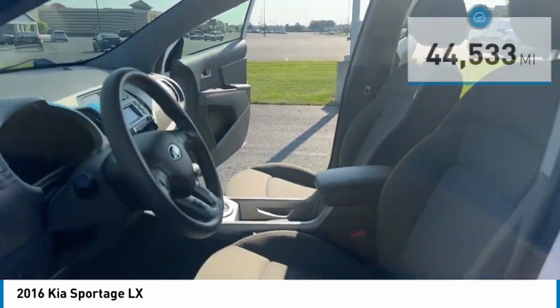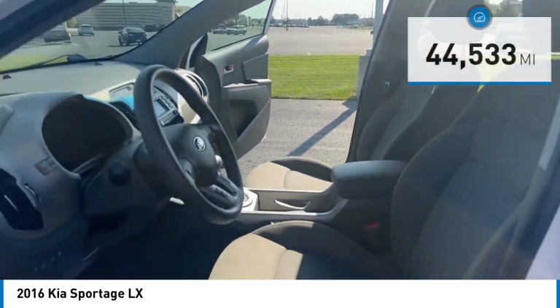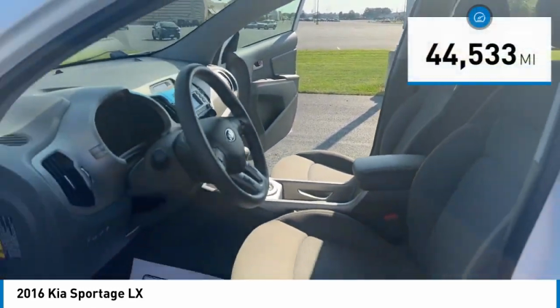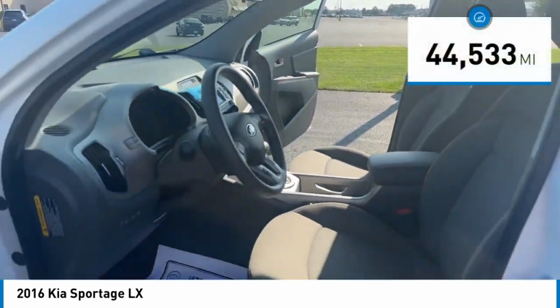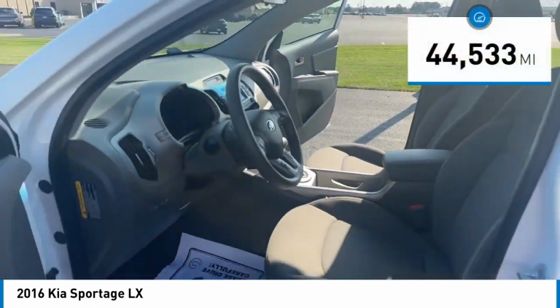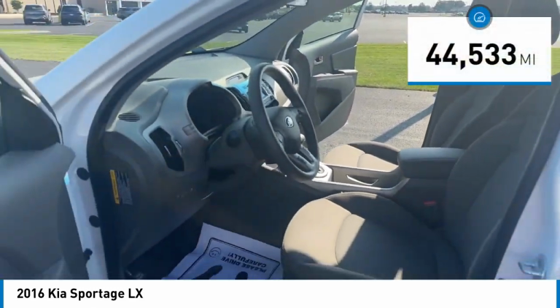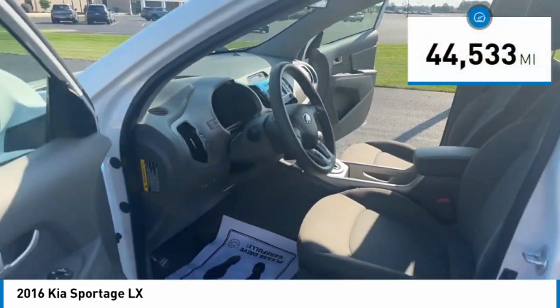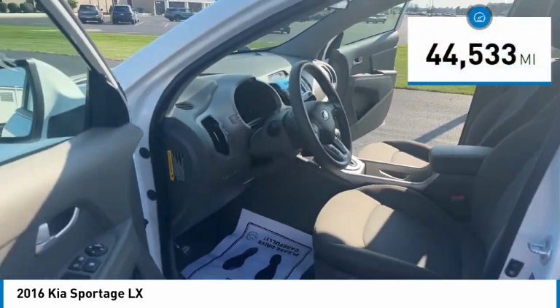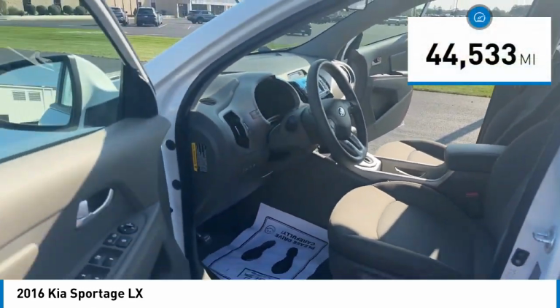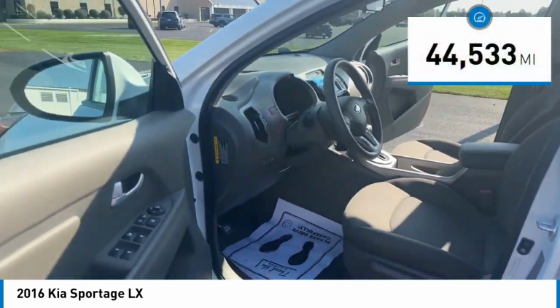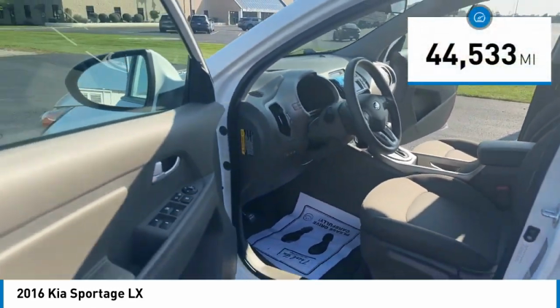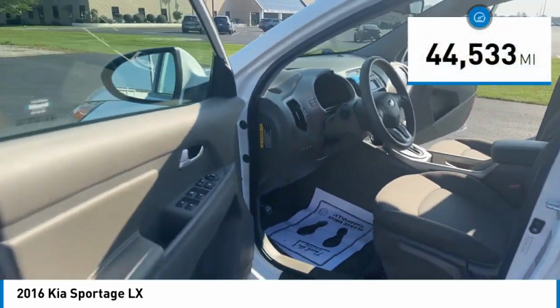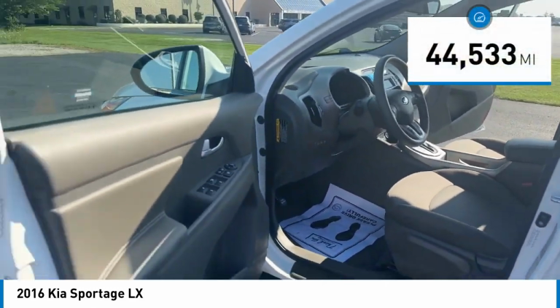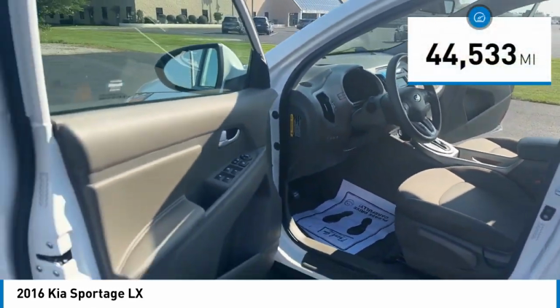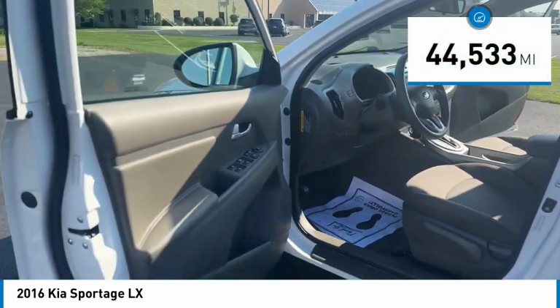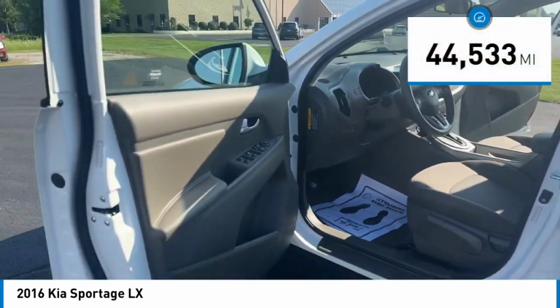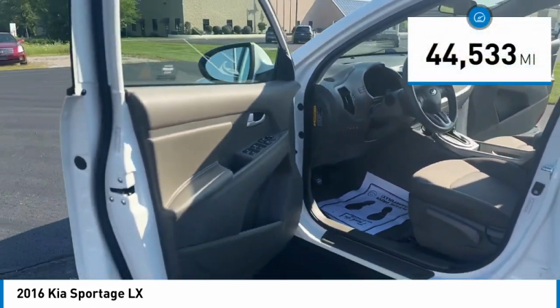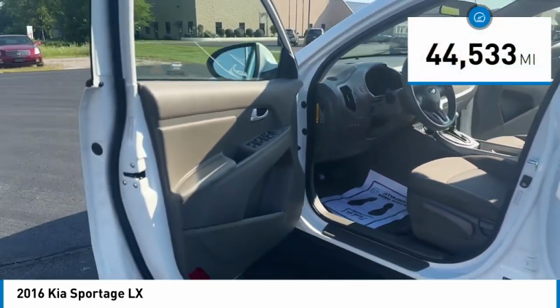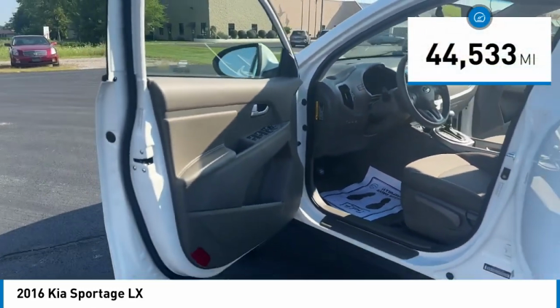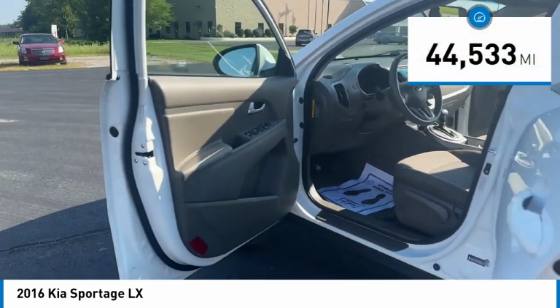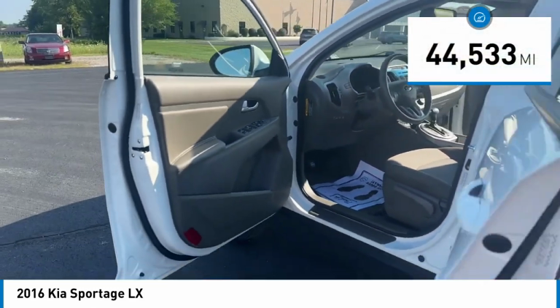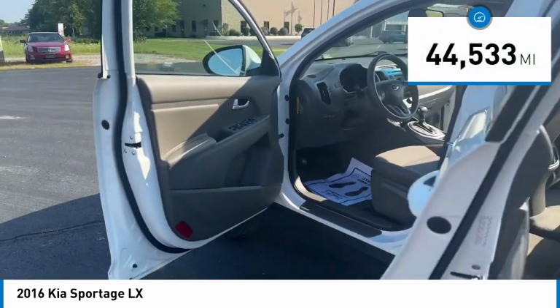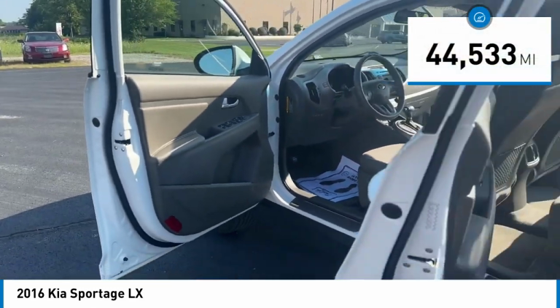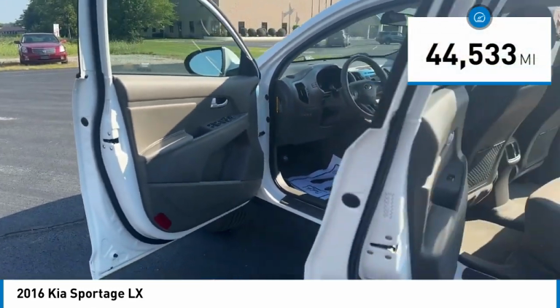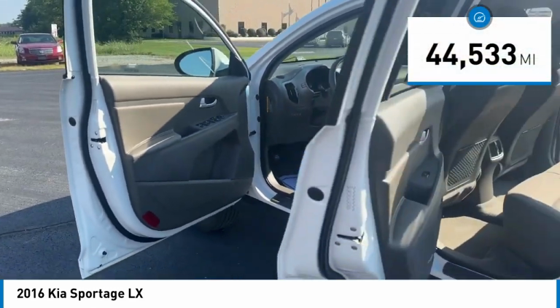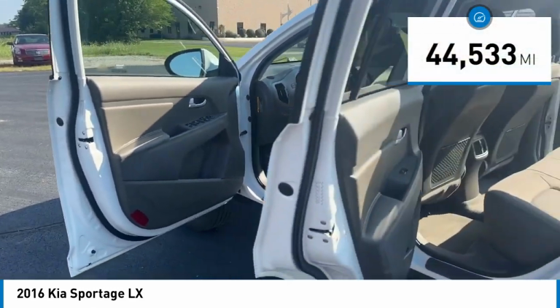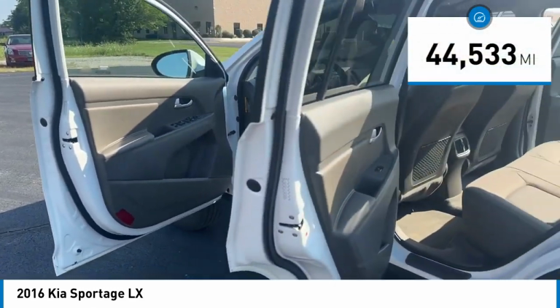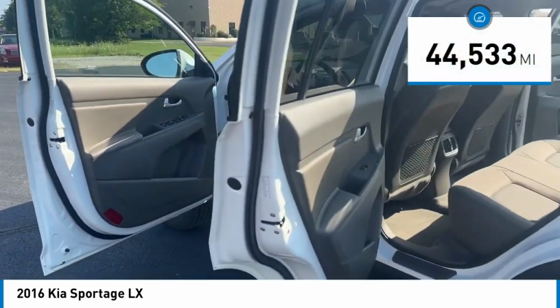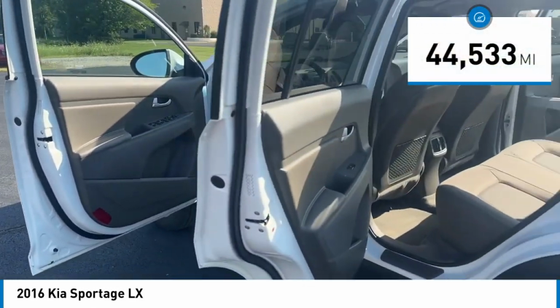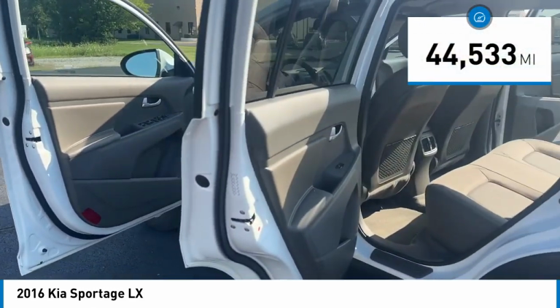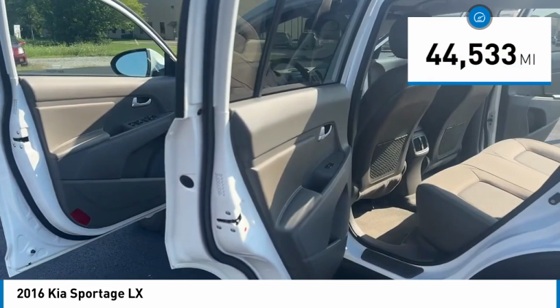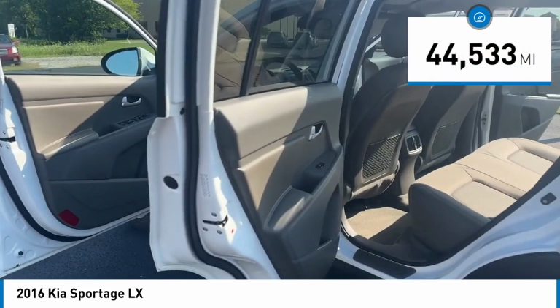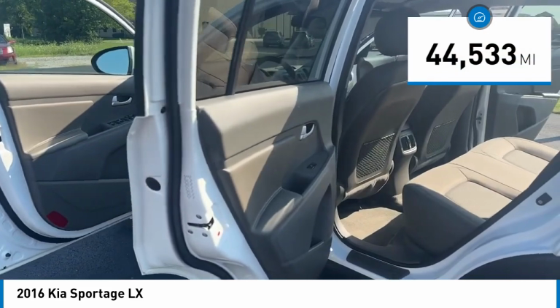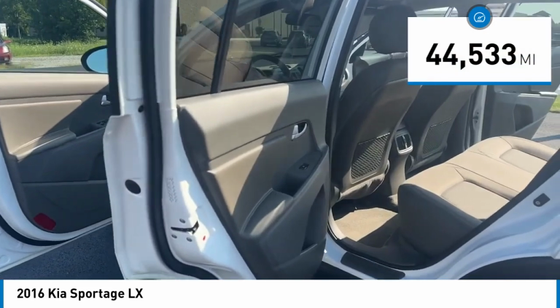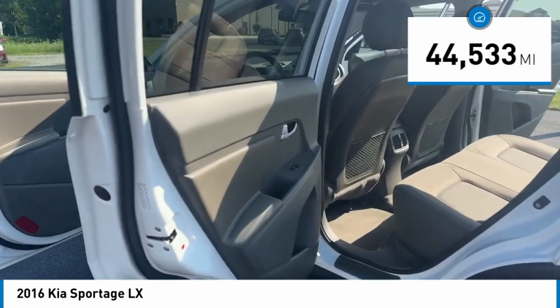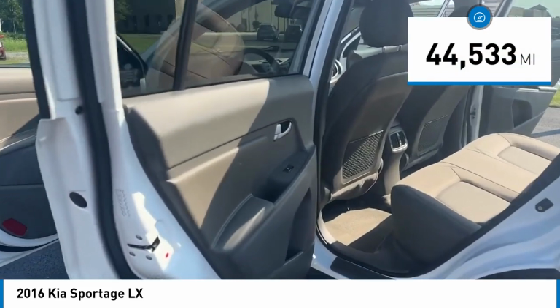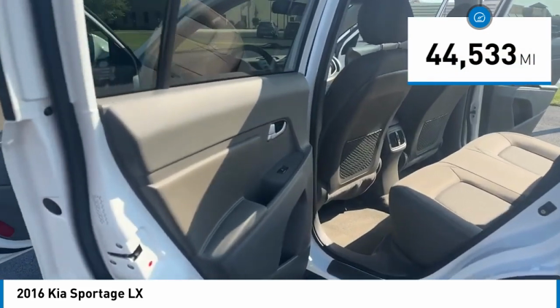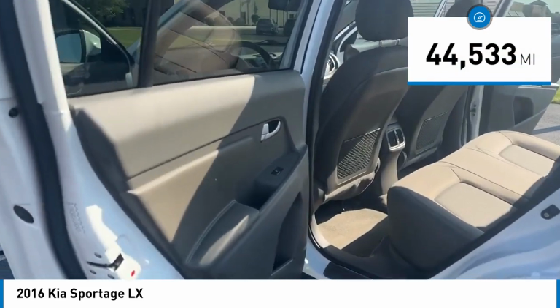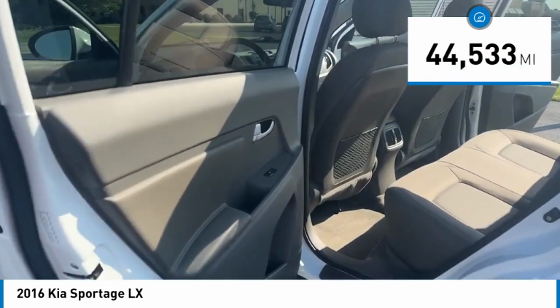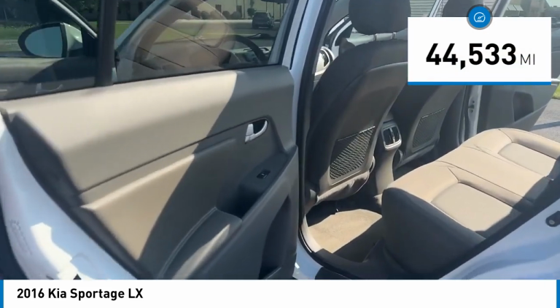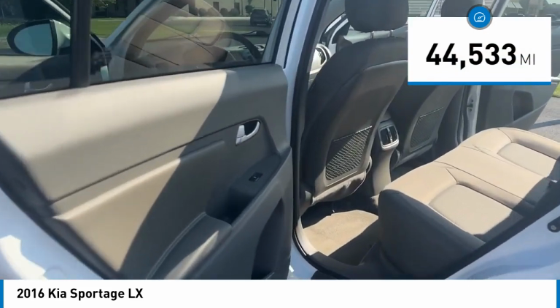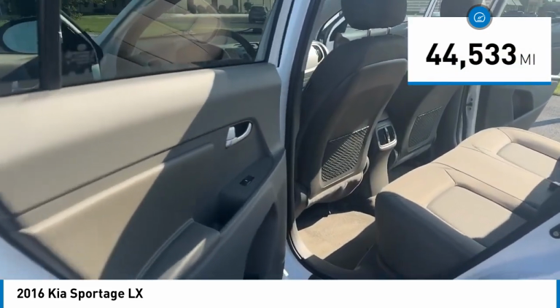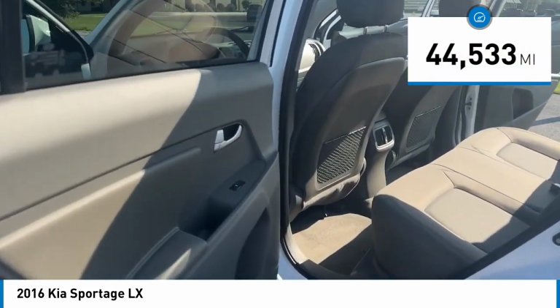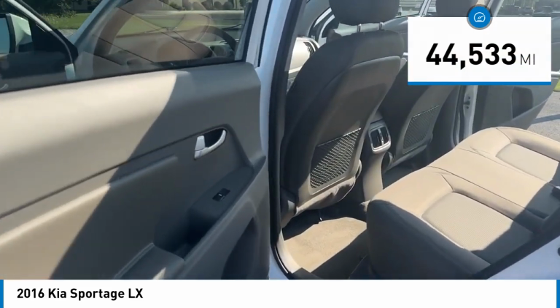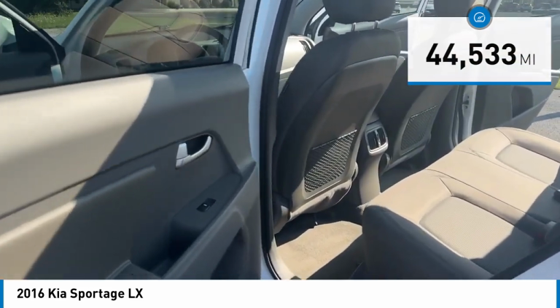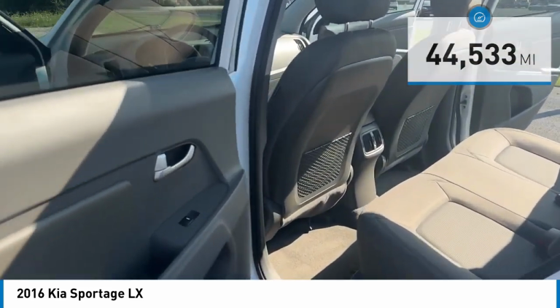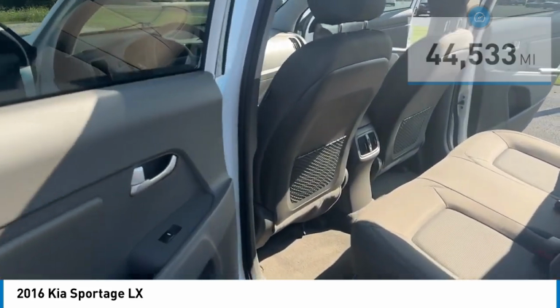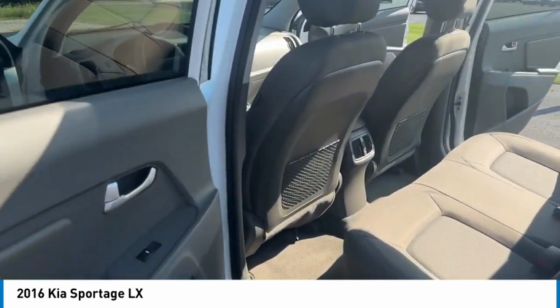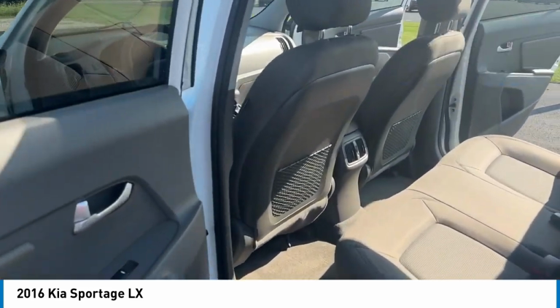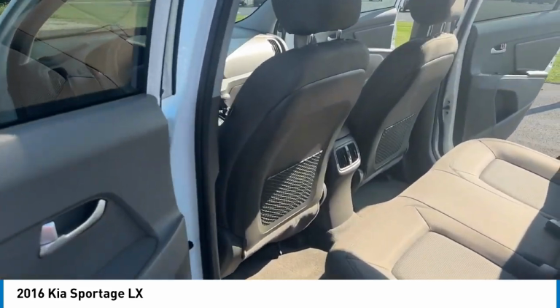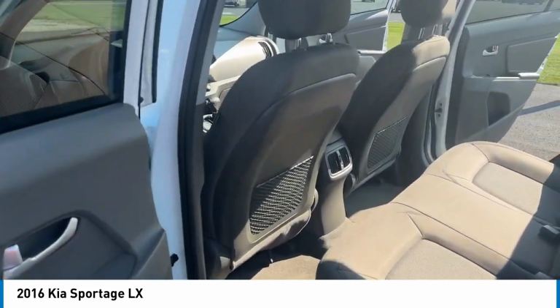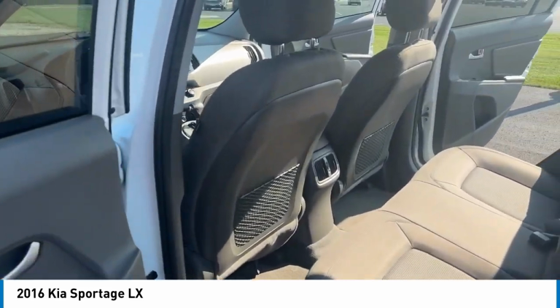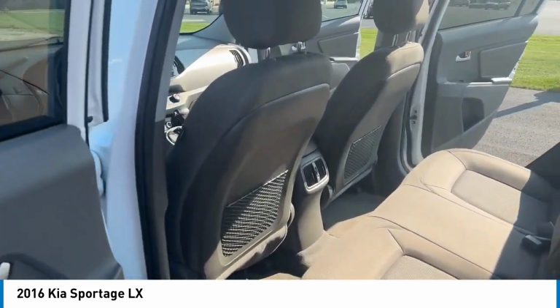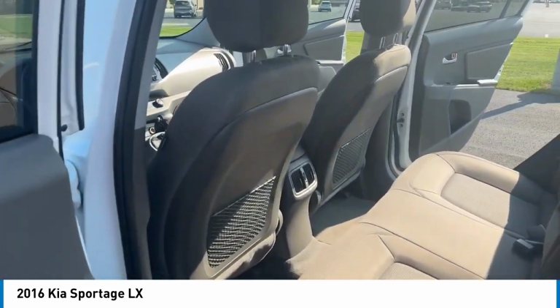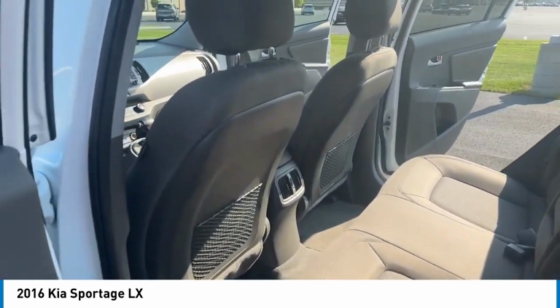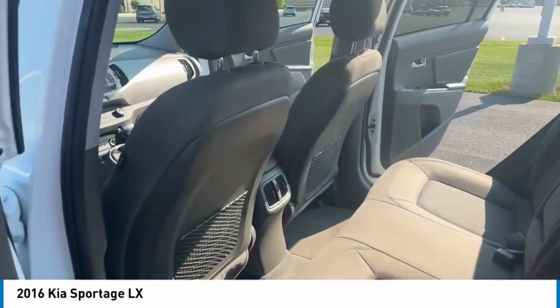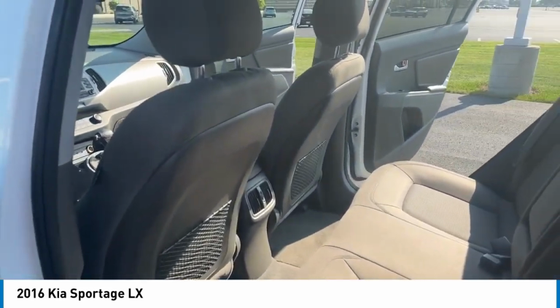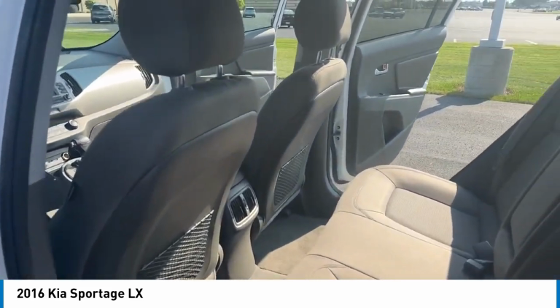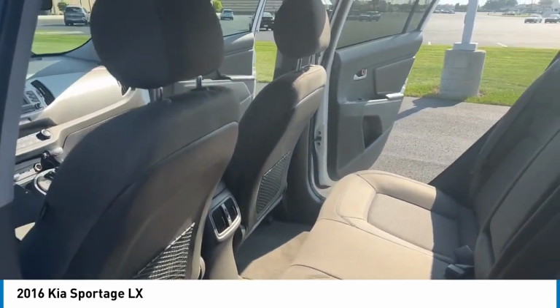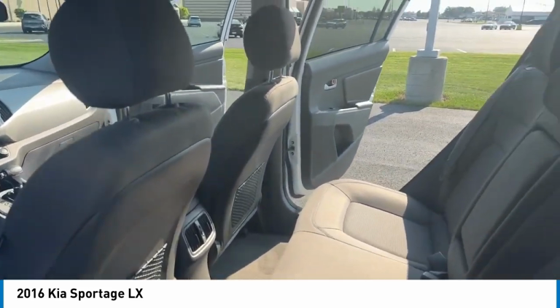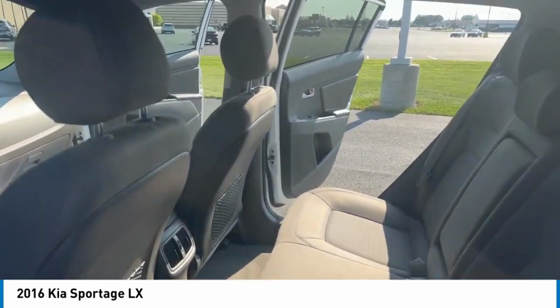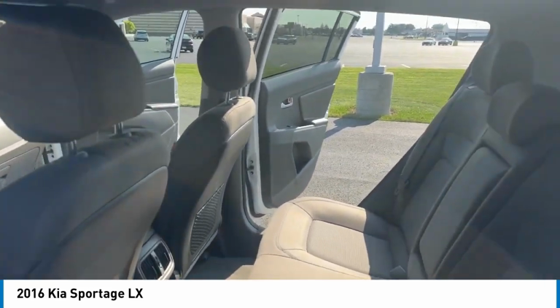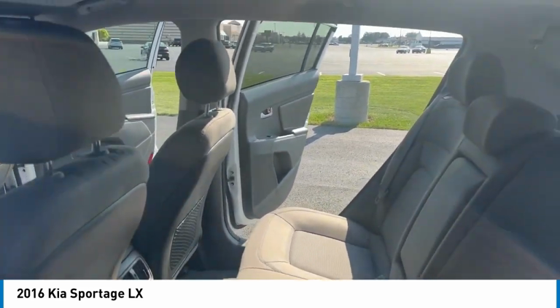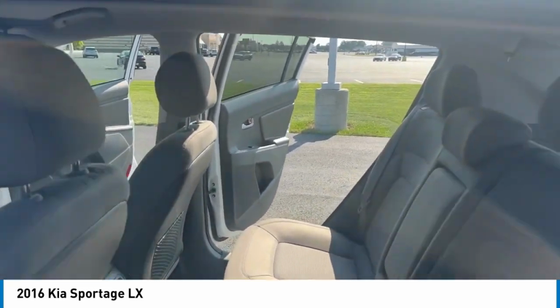This vehicle has less than 45,000 miles. Here are some of this vehicle's great options: alloy wheels,